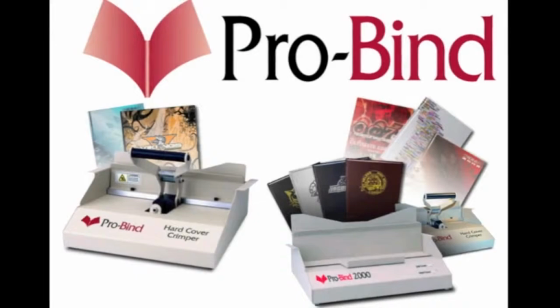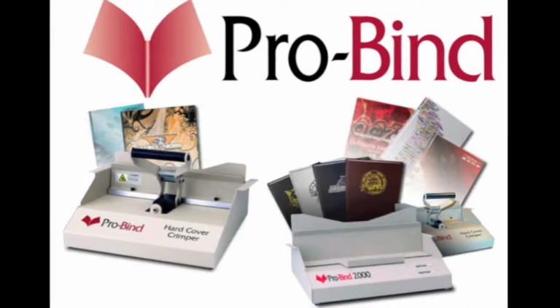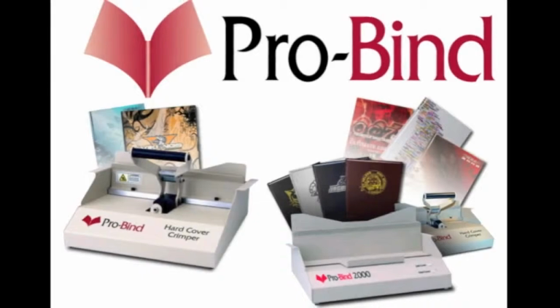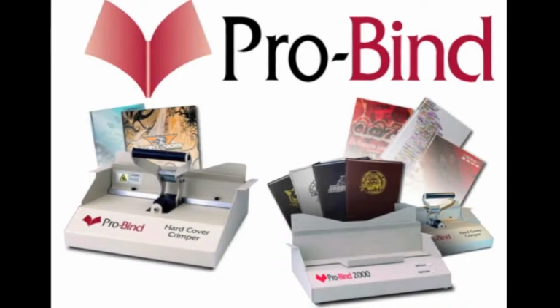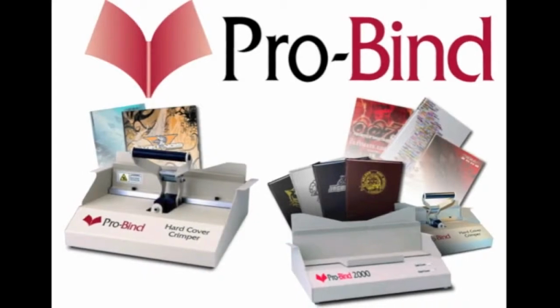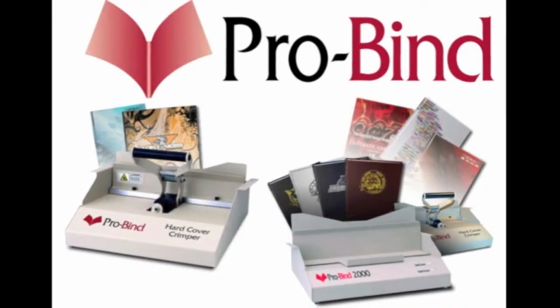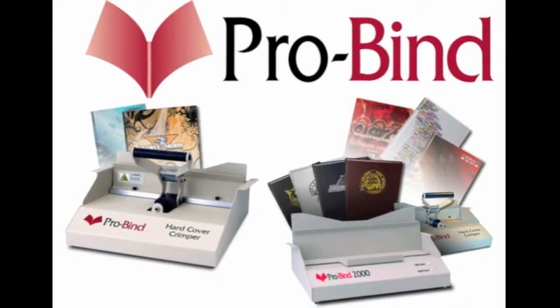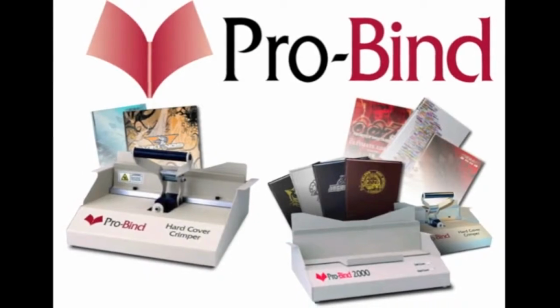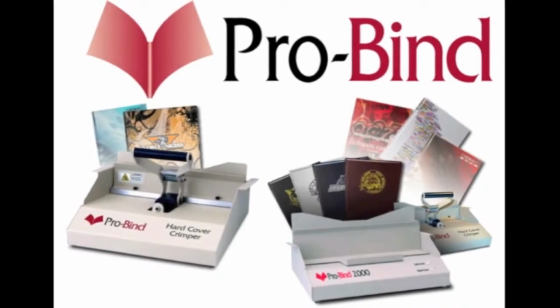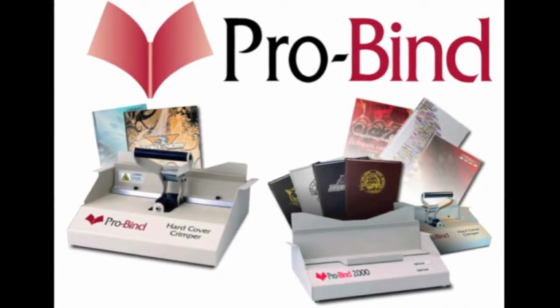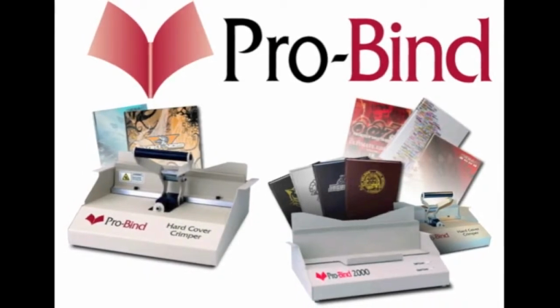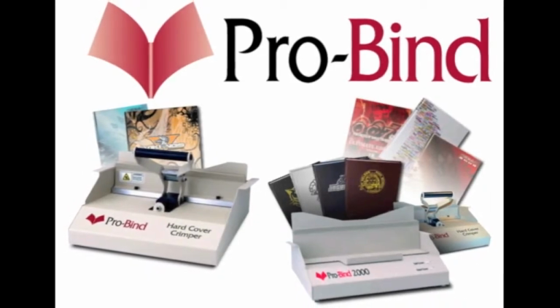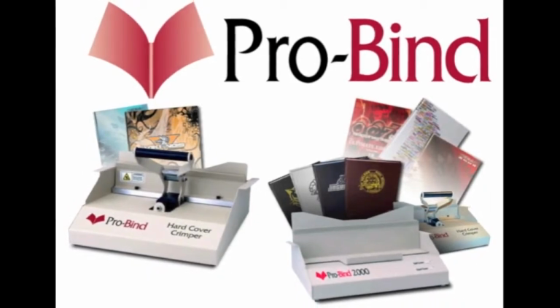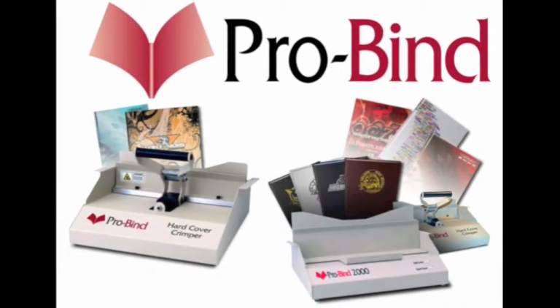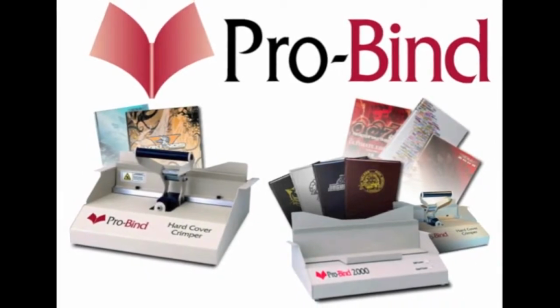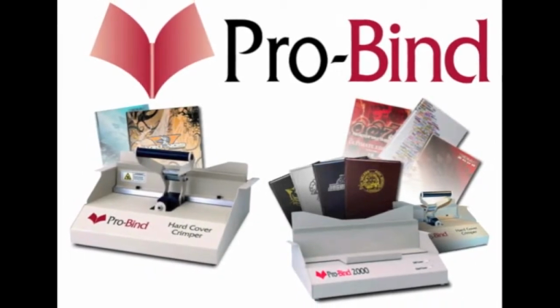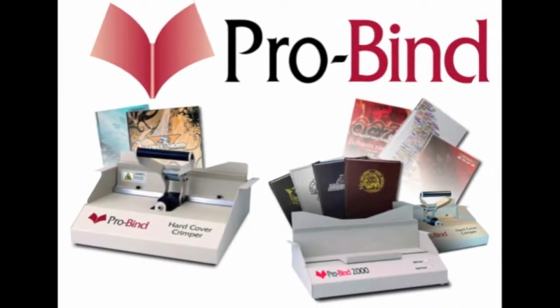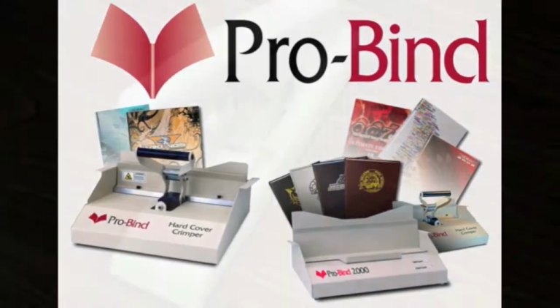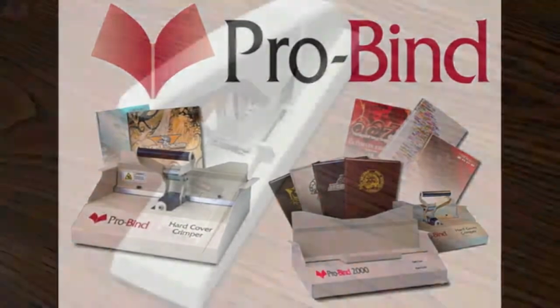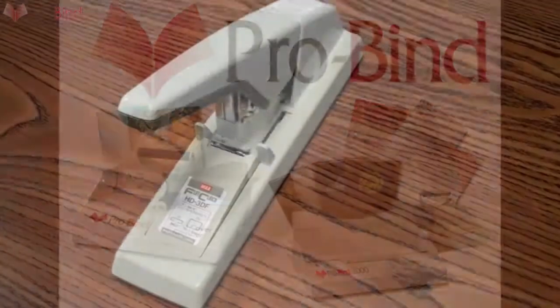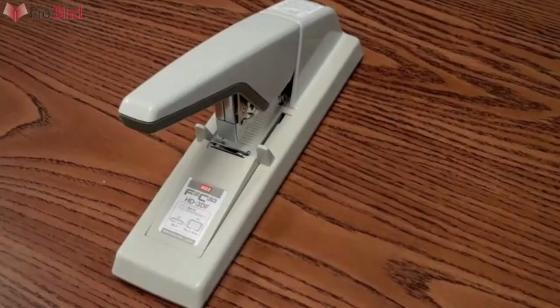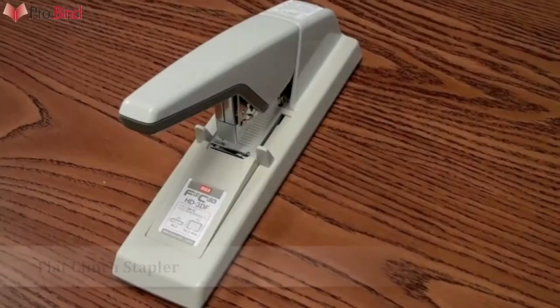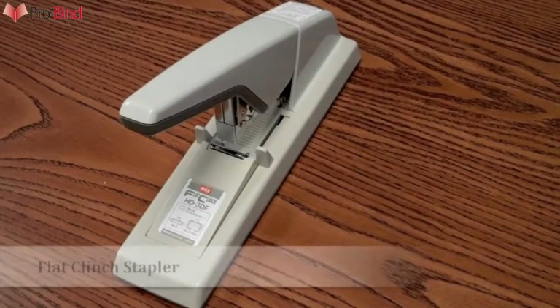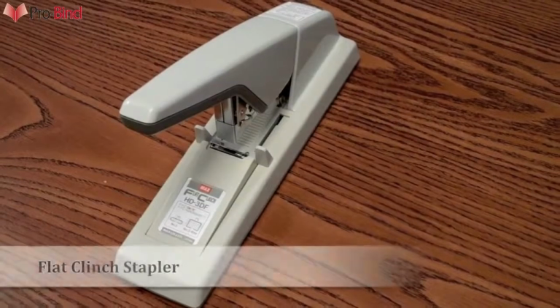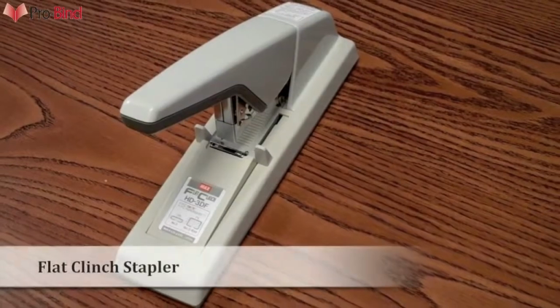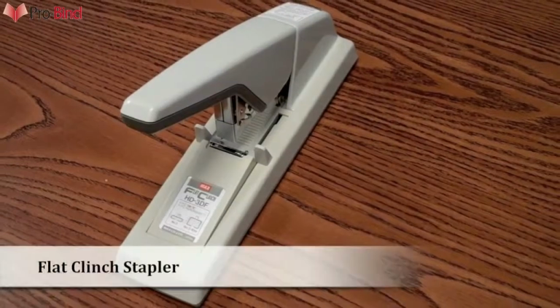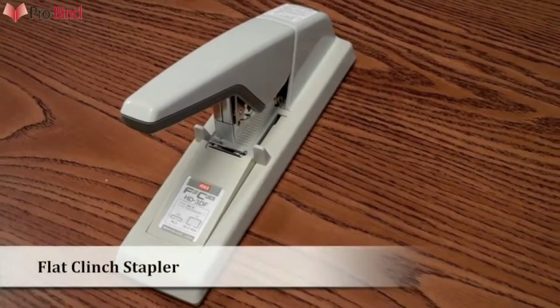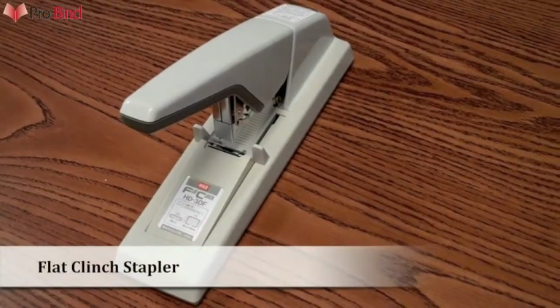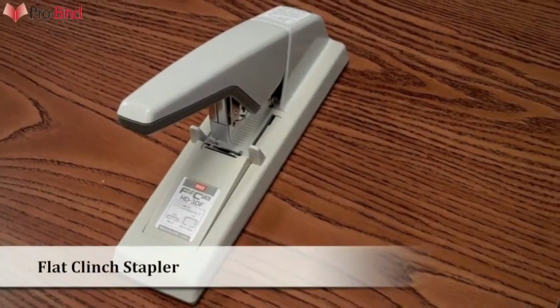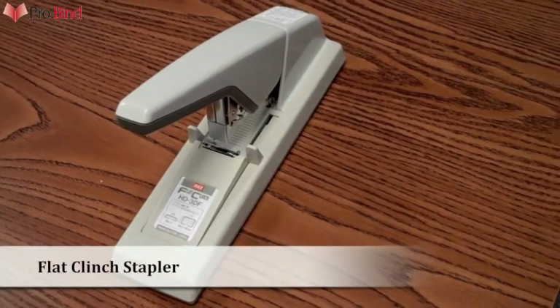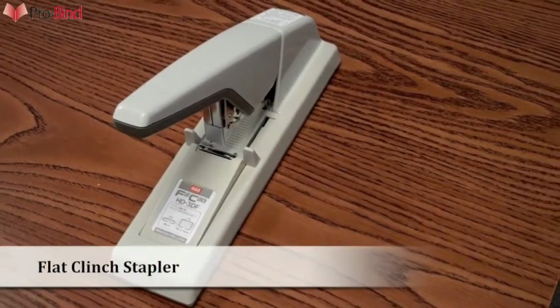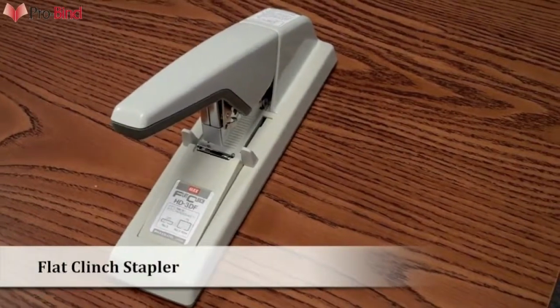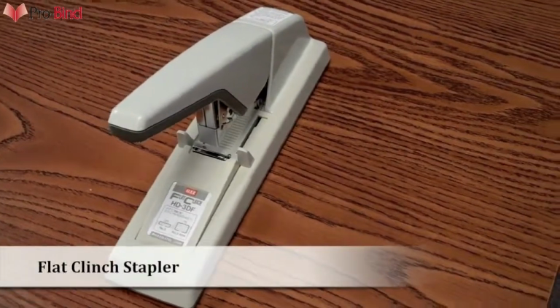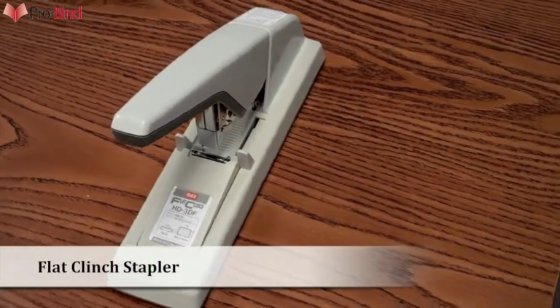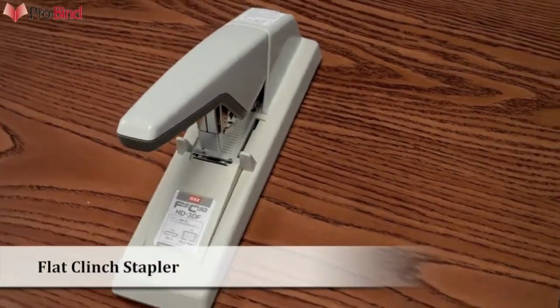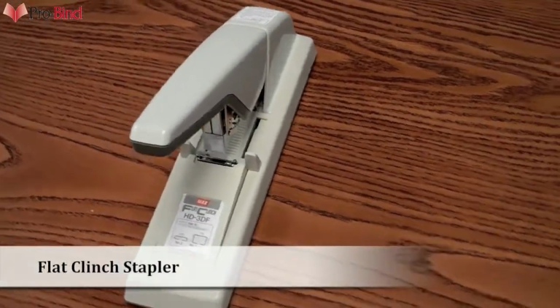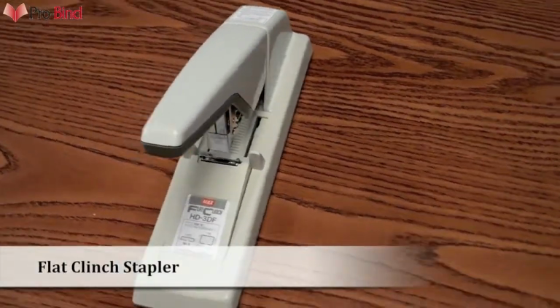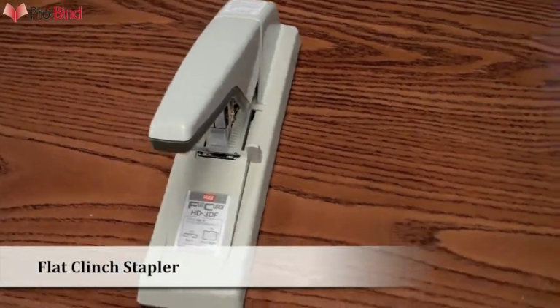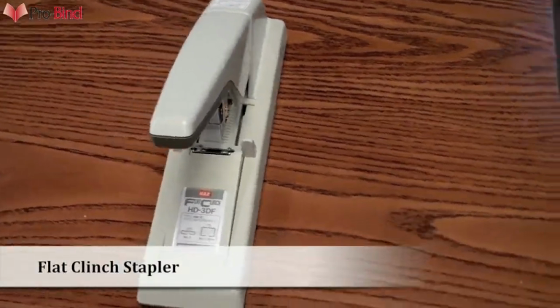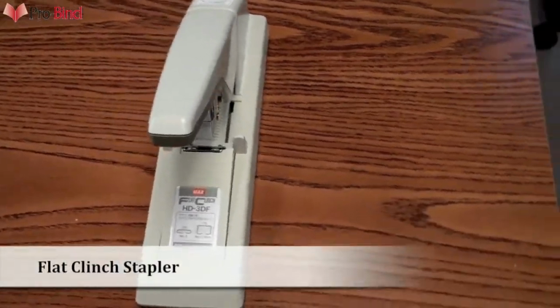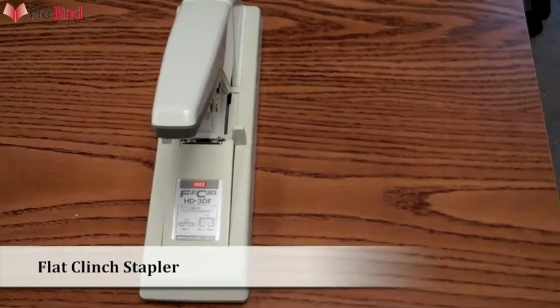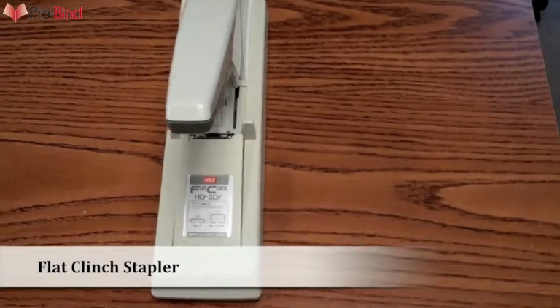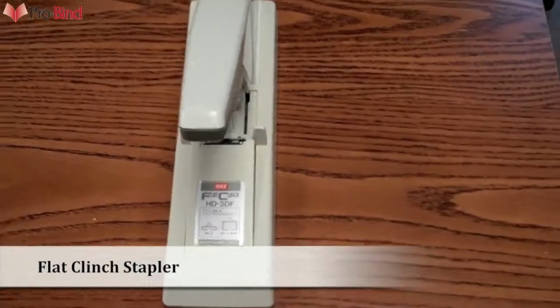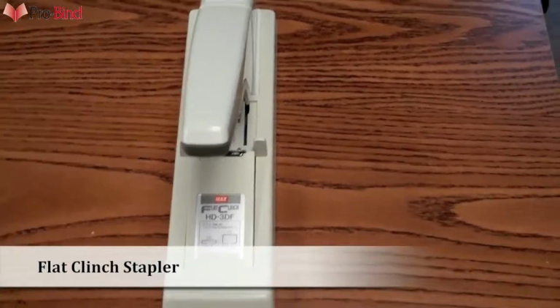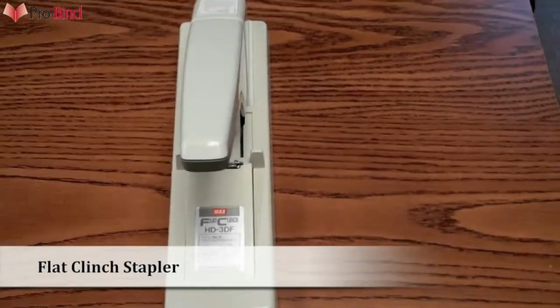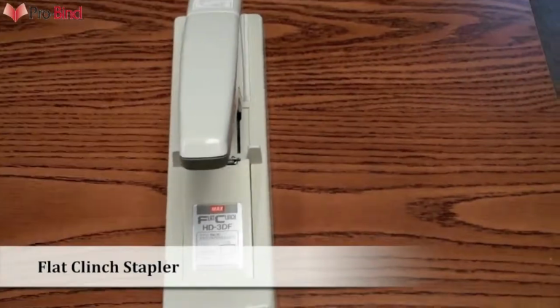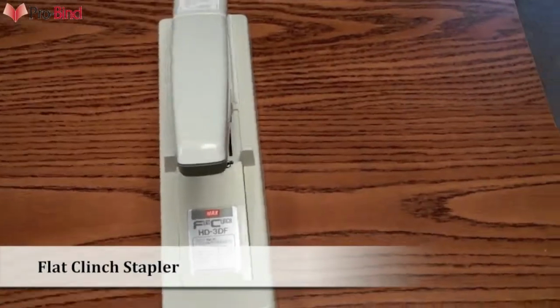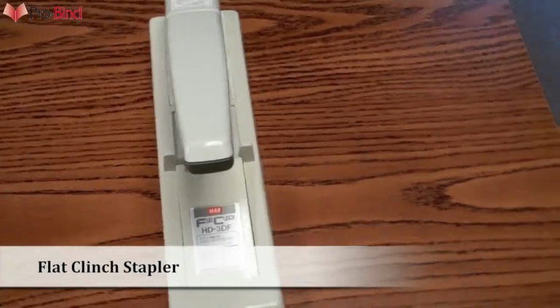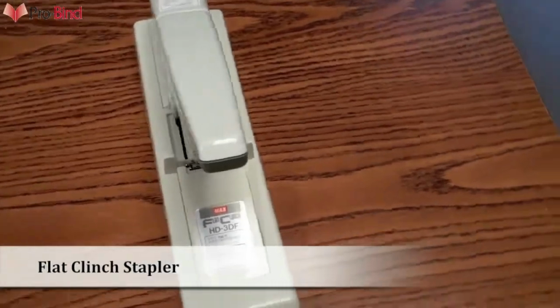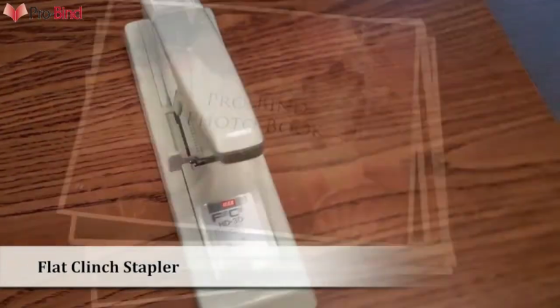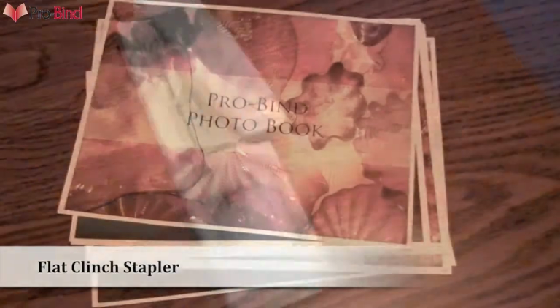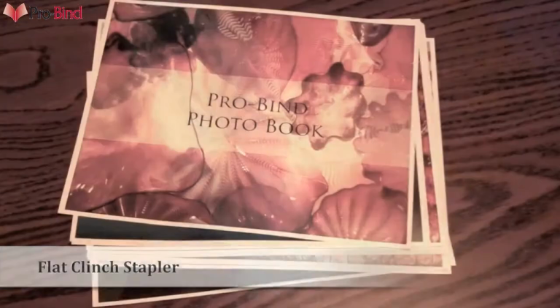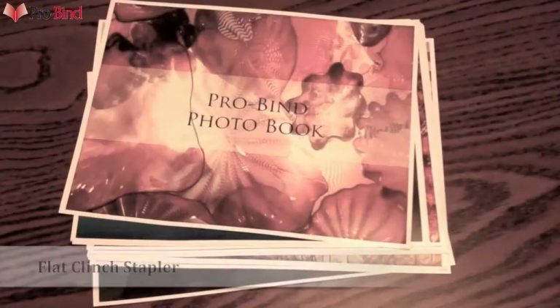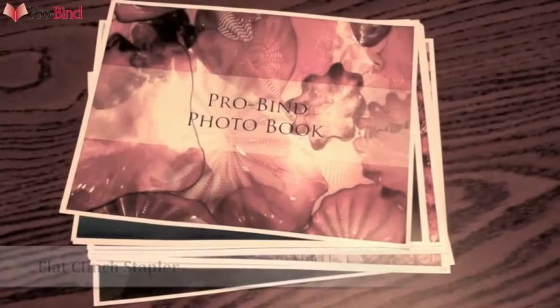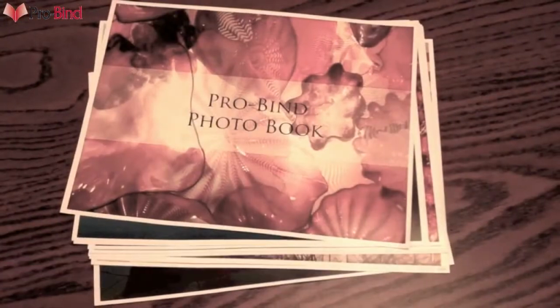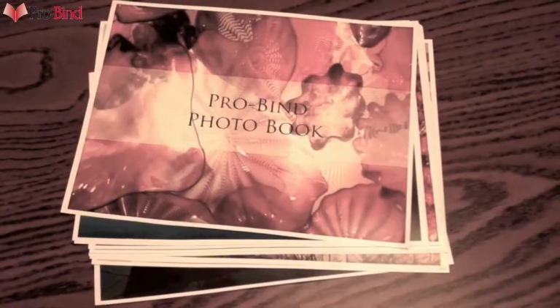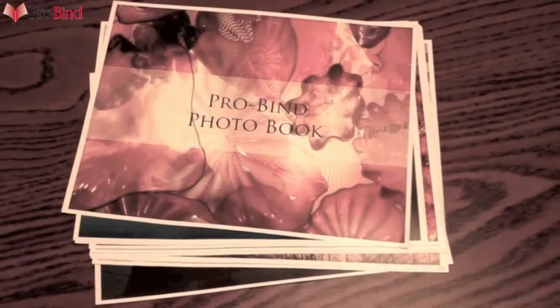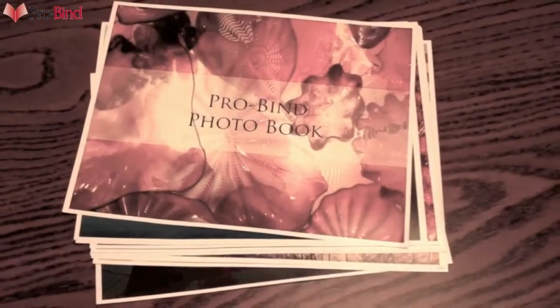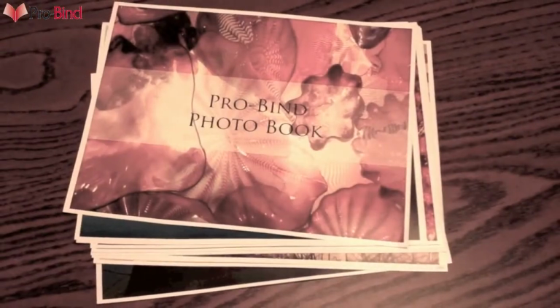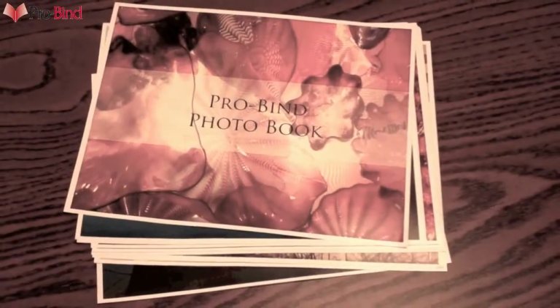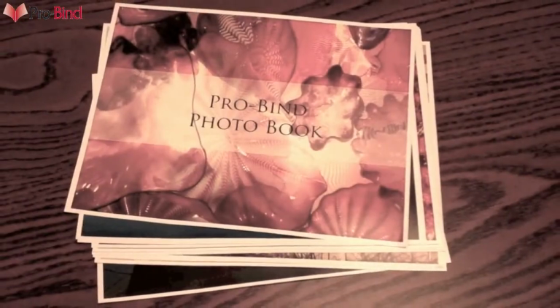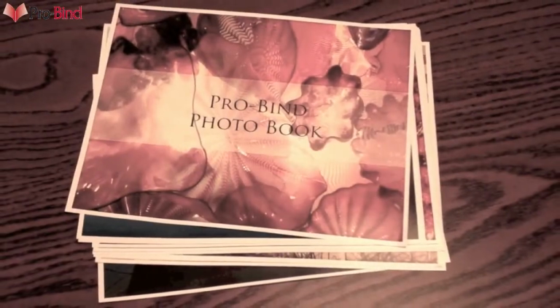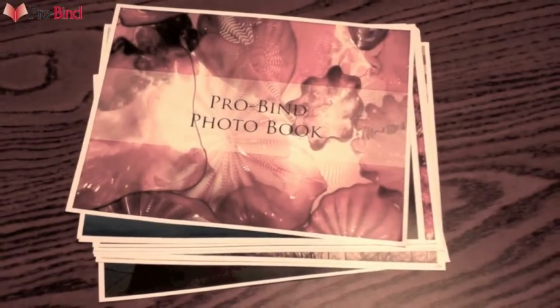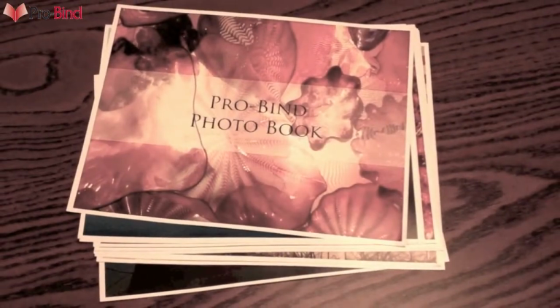Welcome to ProBind. We're now introducing the Flat Clinch Stapler. Typically, photo, memorial, and birthday books use glossy paper.